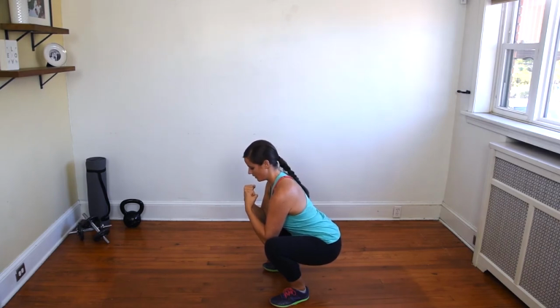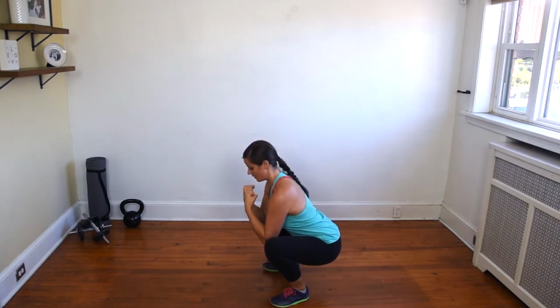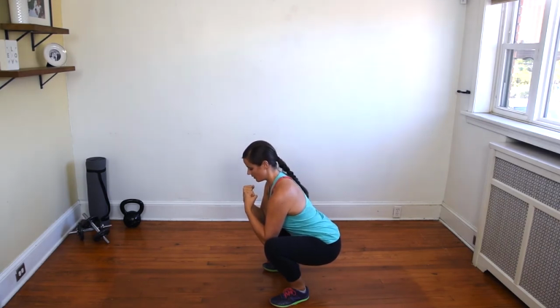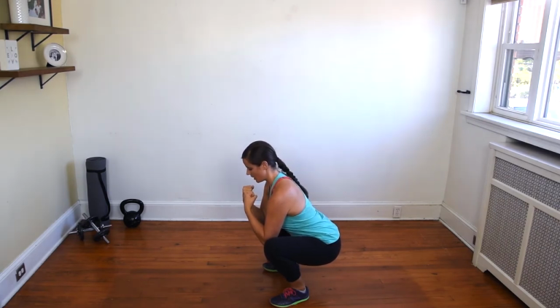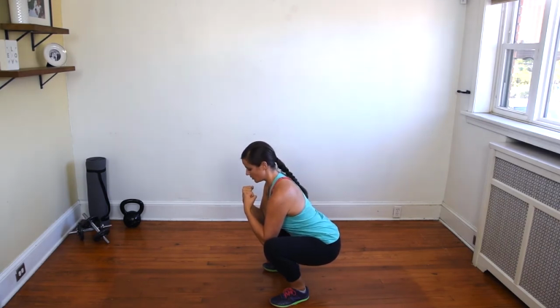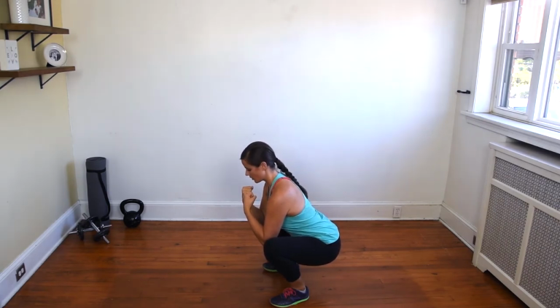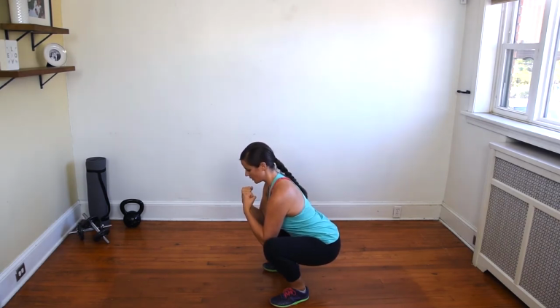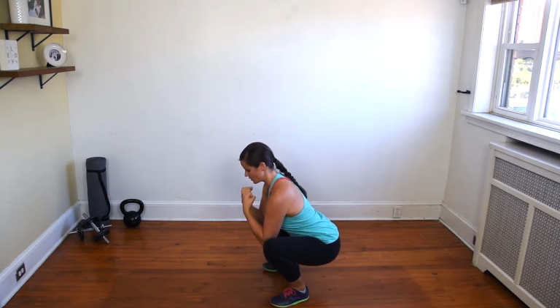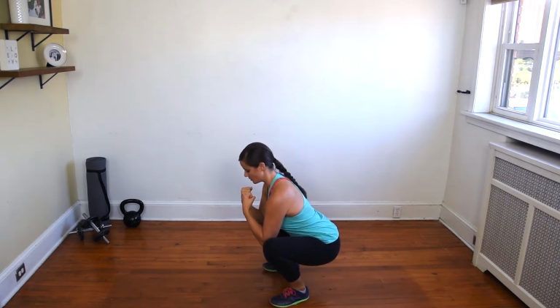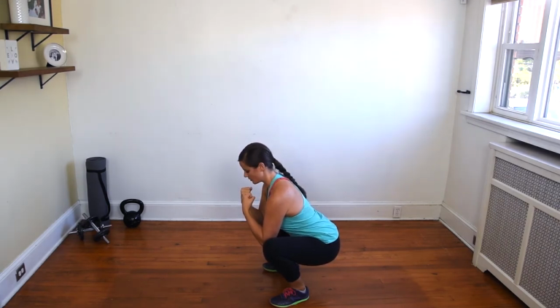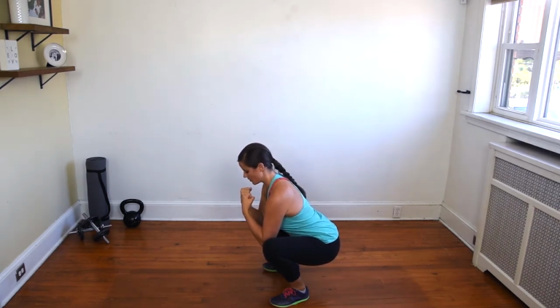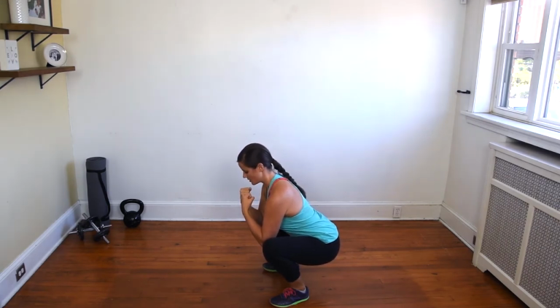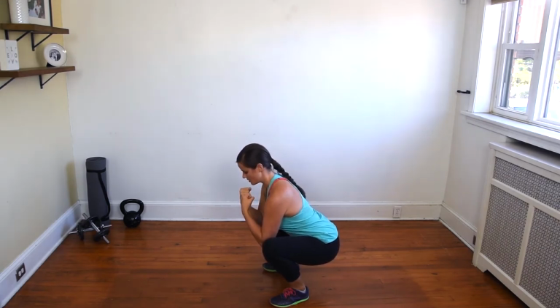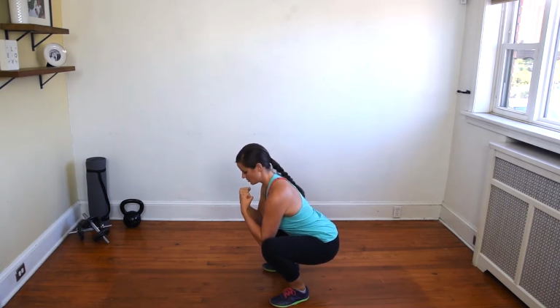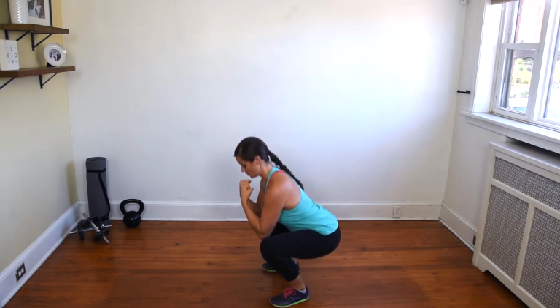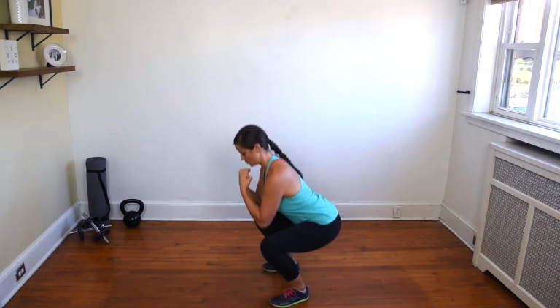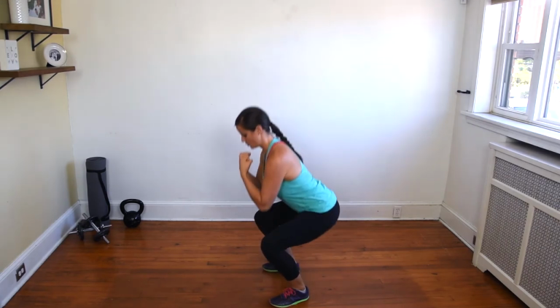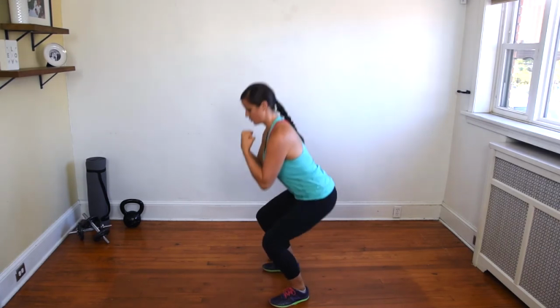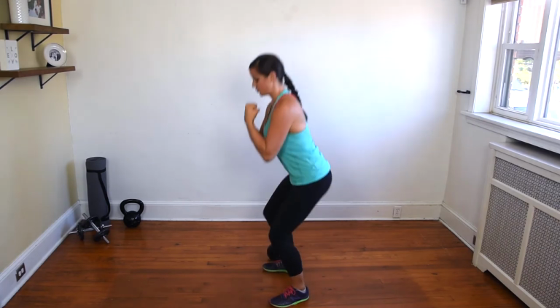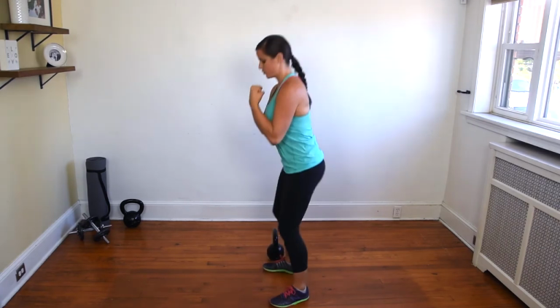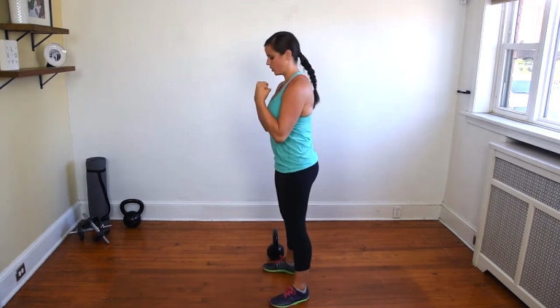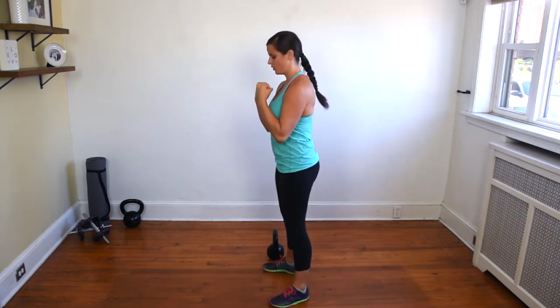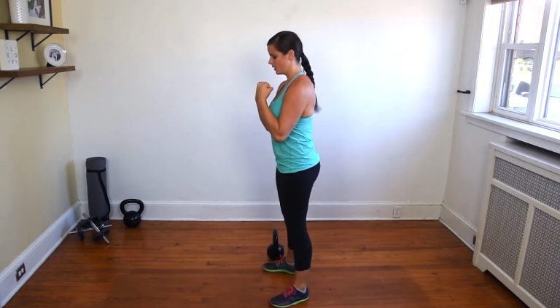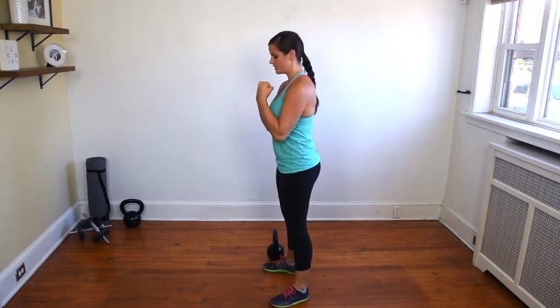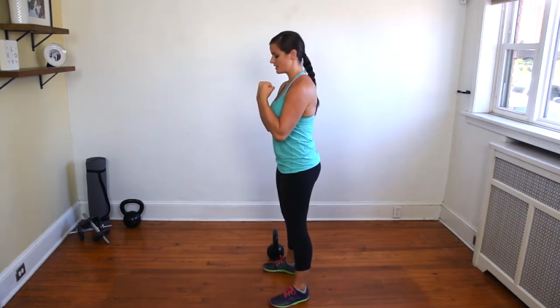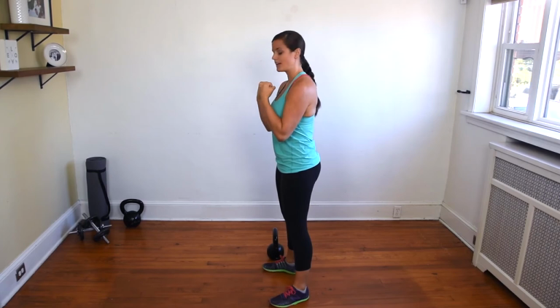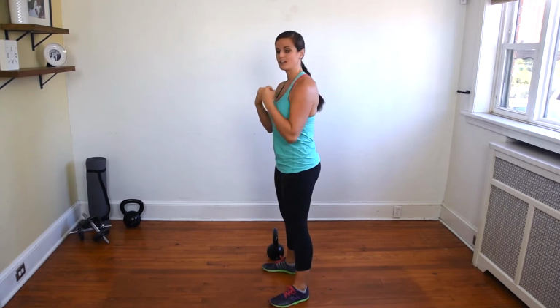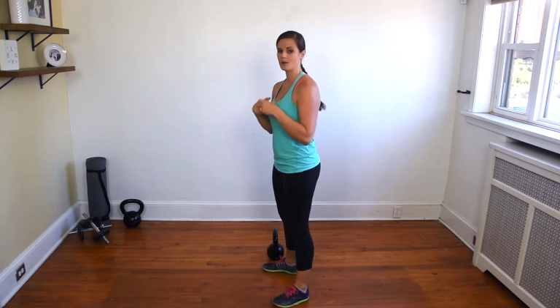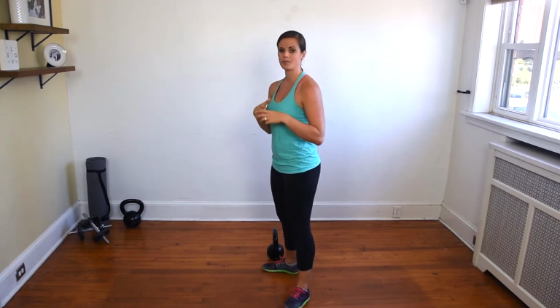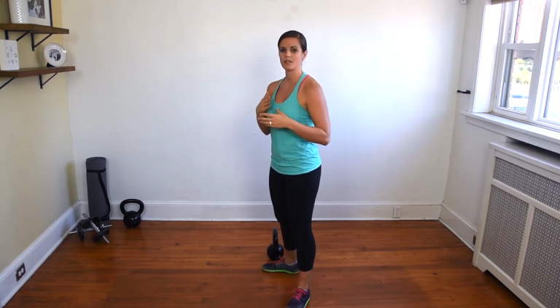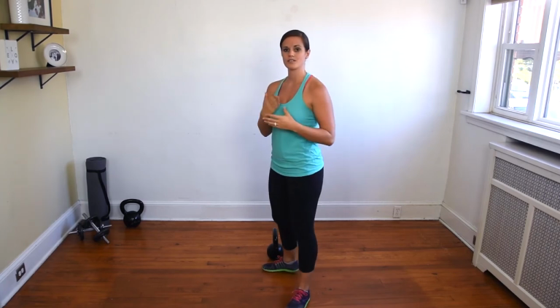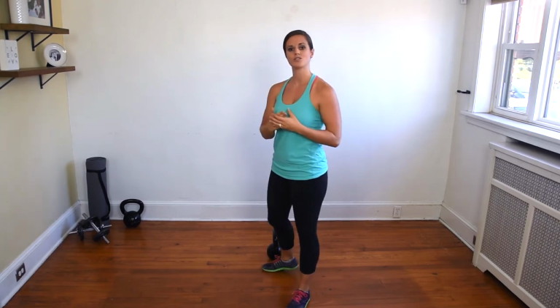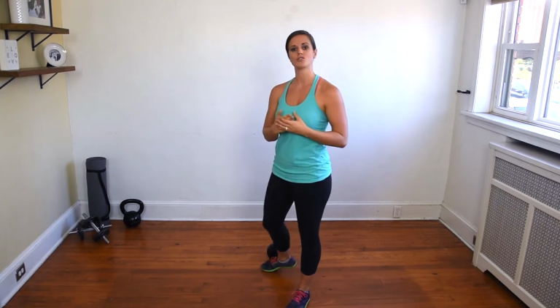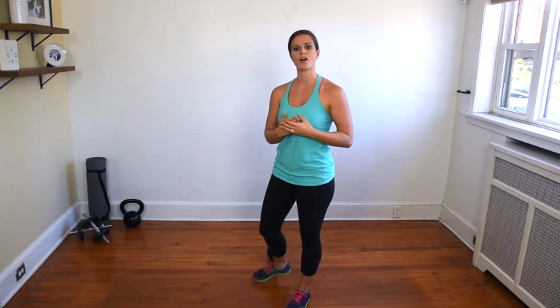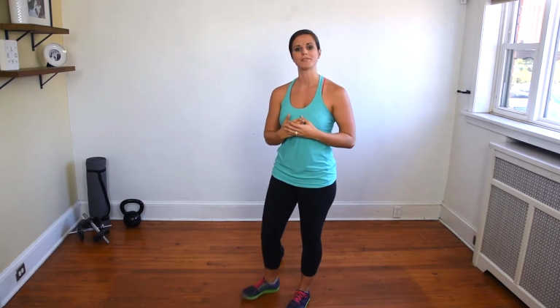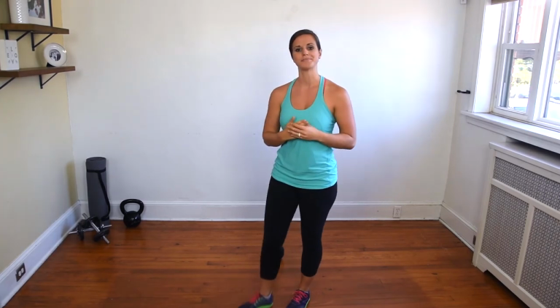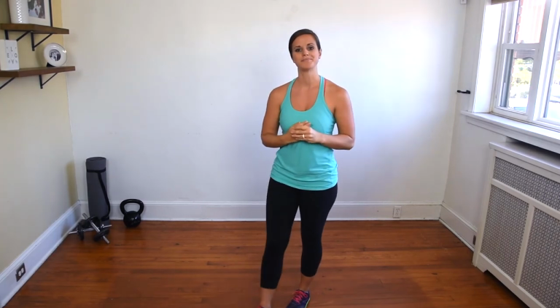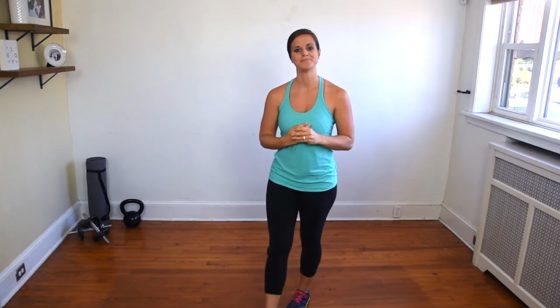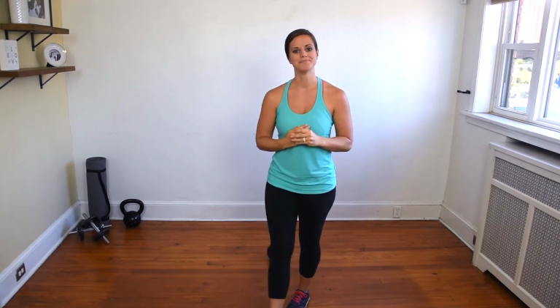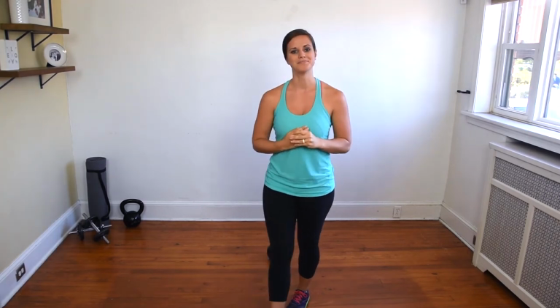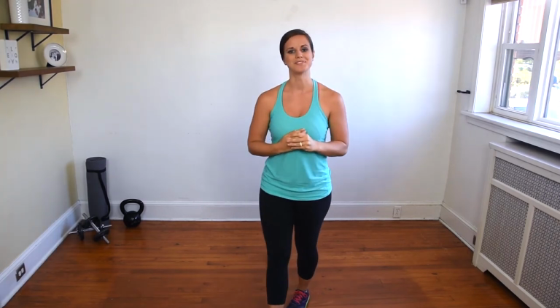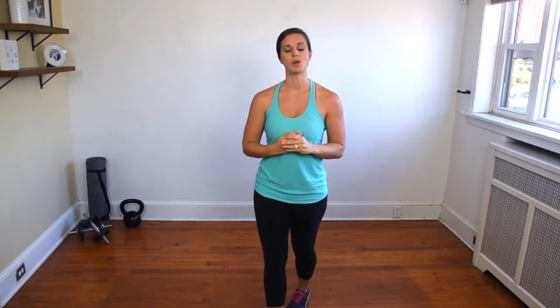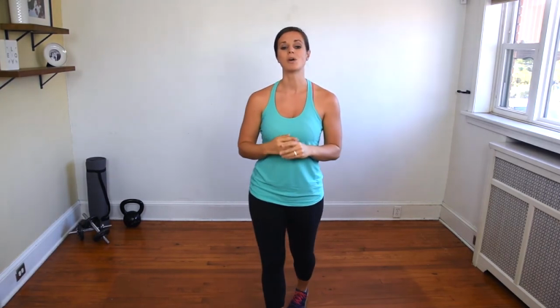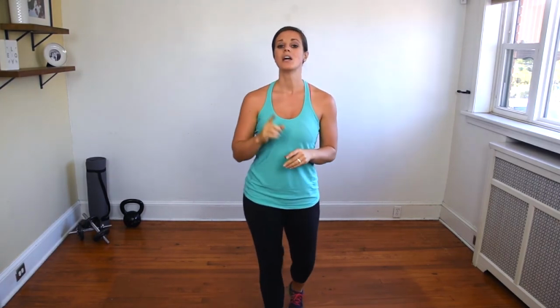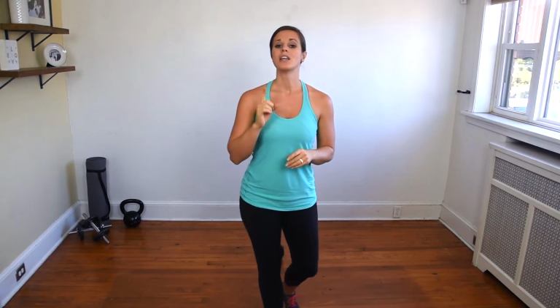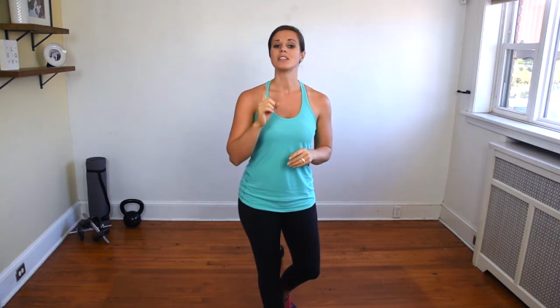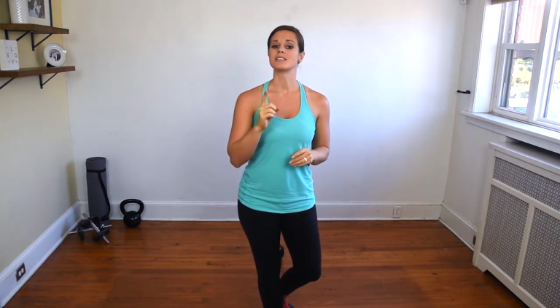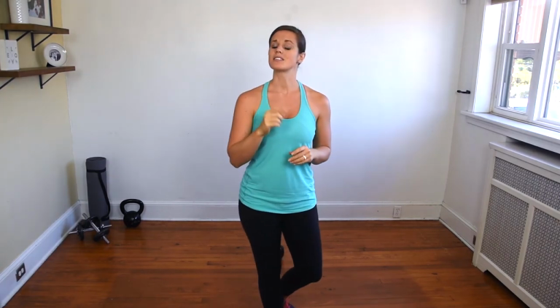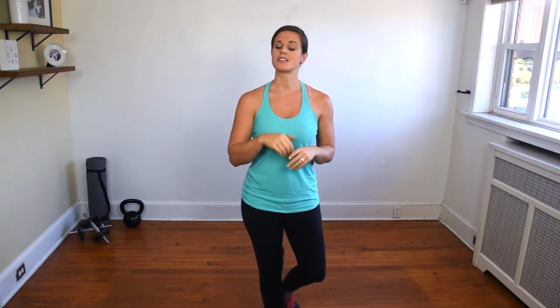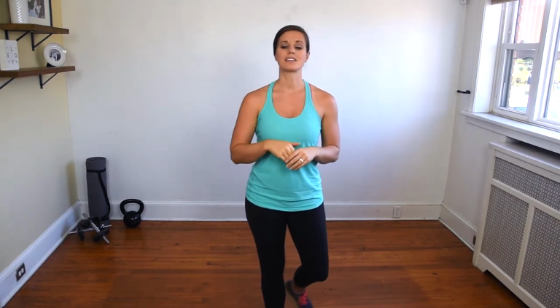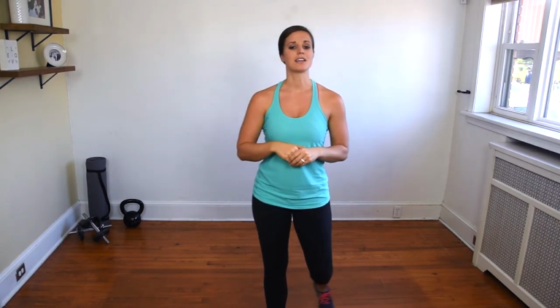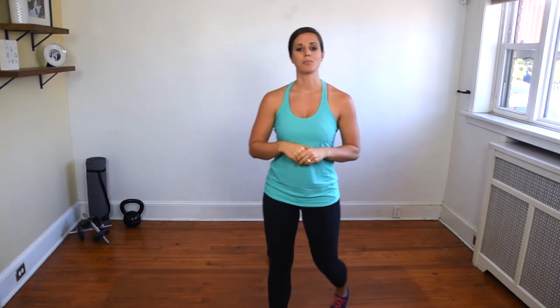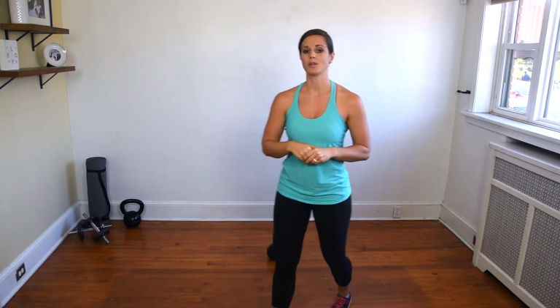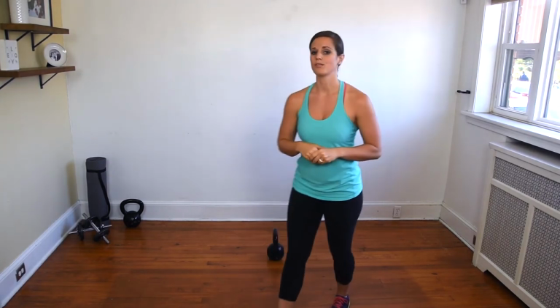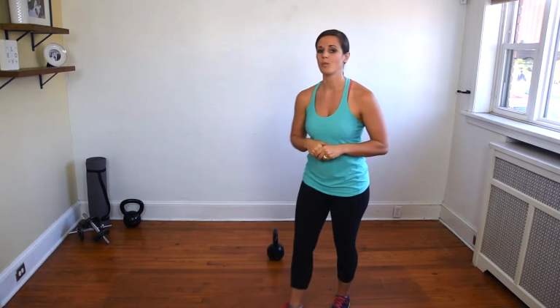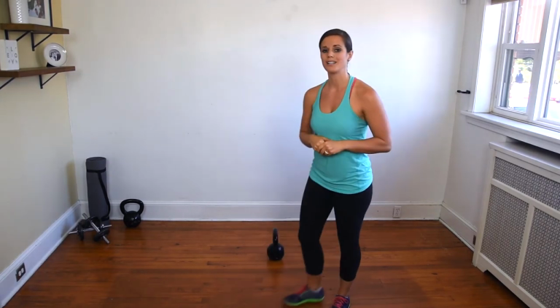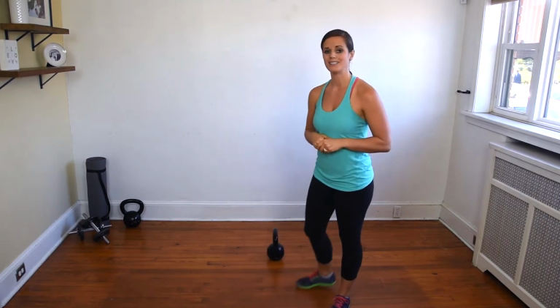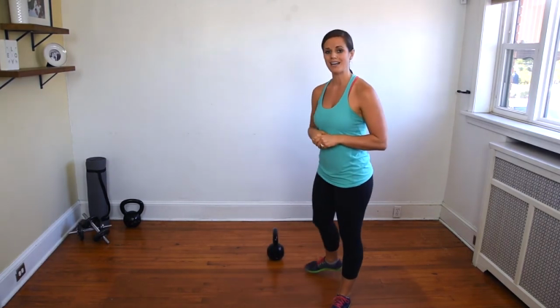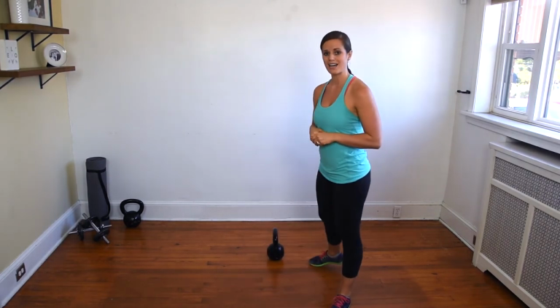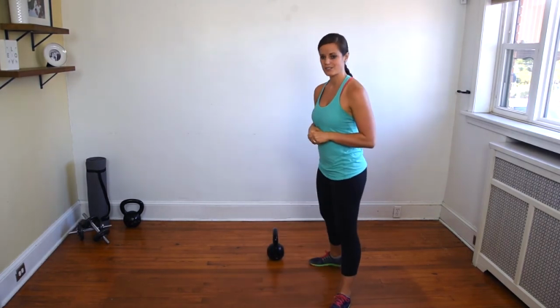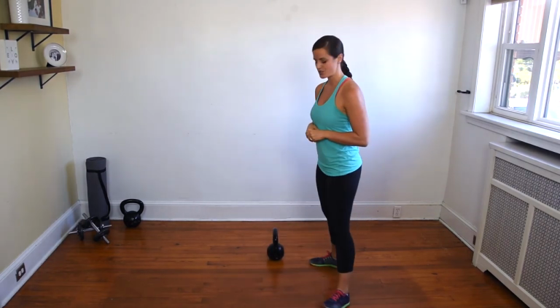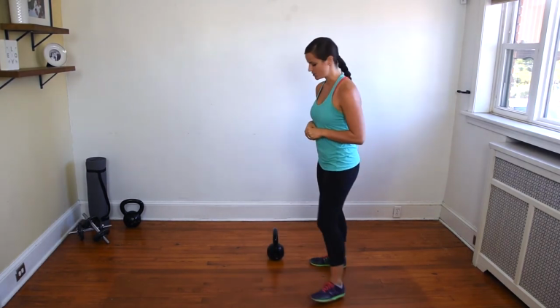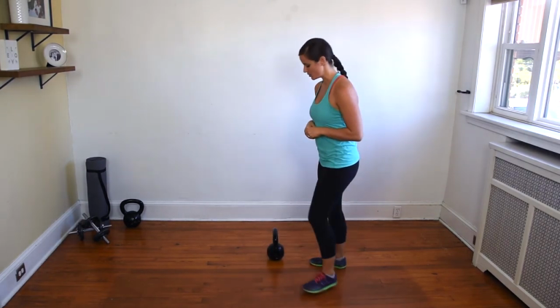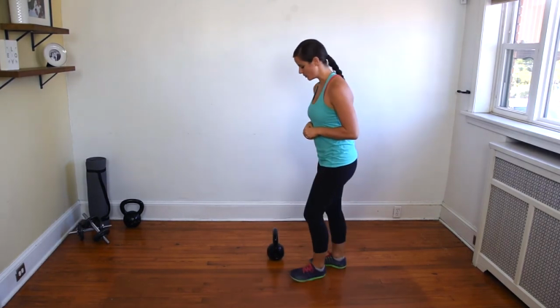Then you're going to stand up nice and strong. This is an example of what not to do.